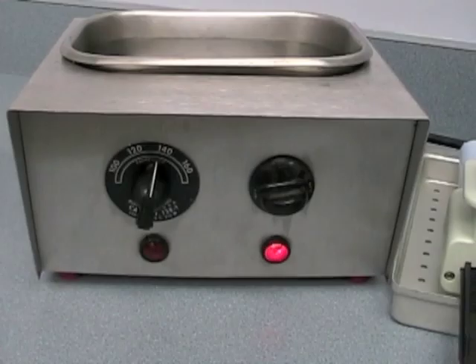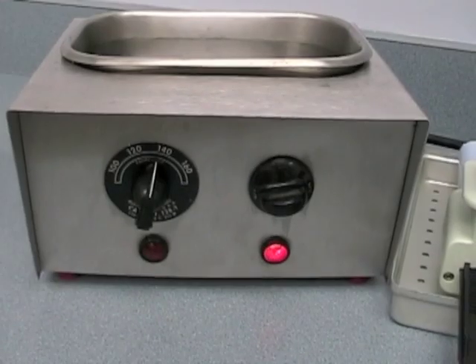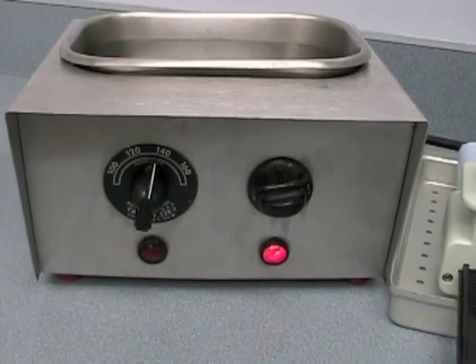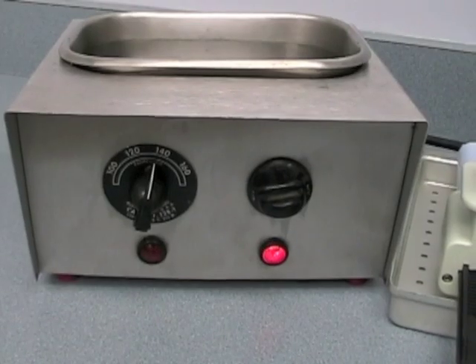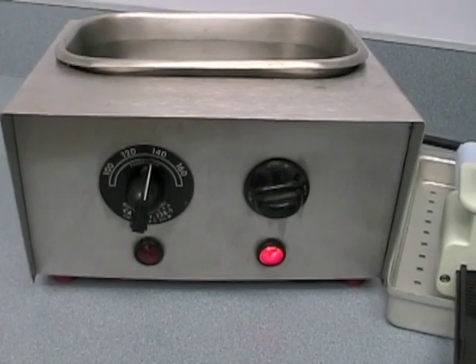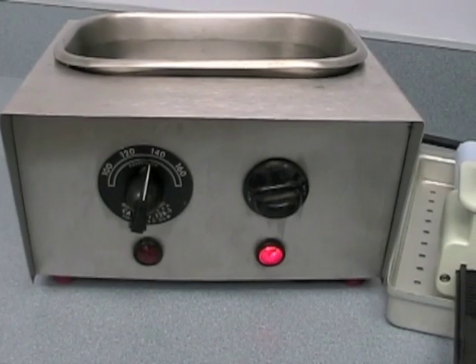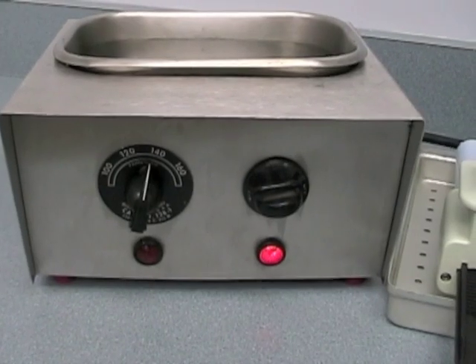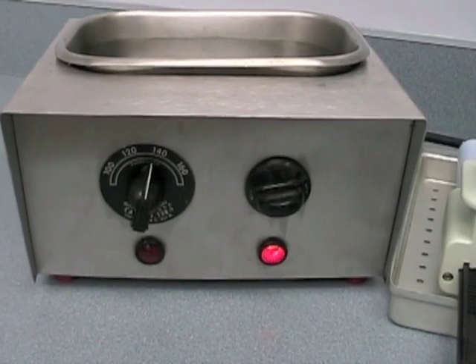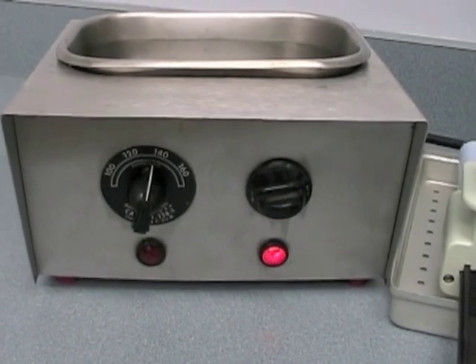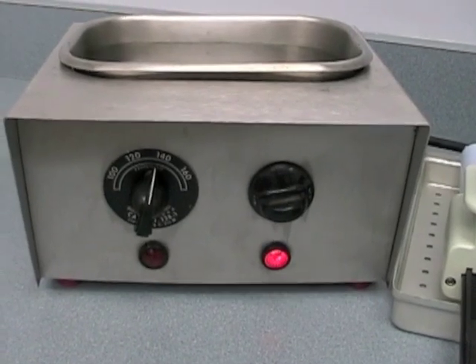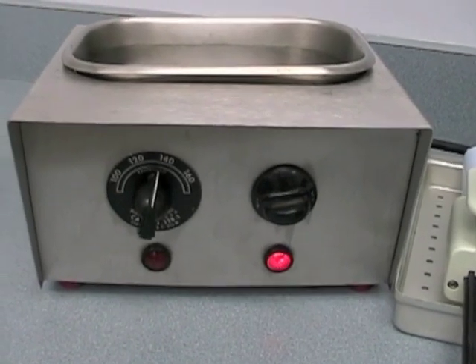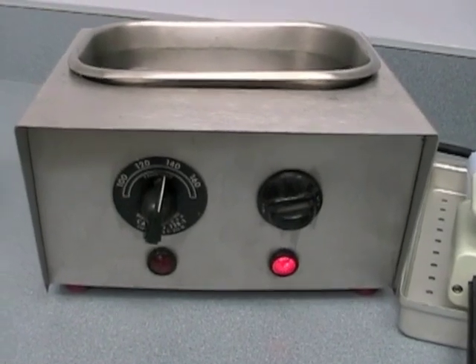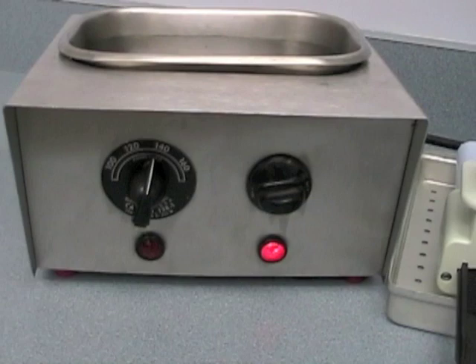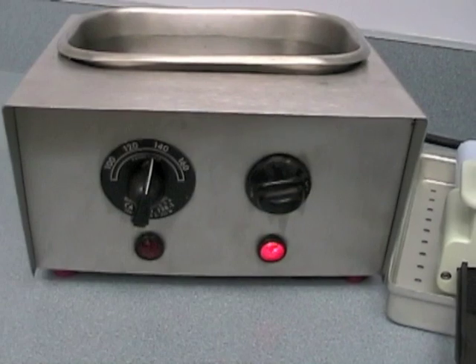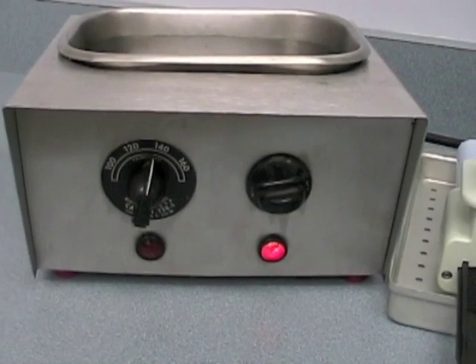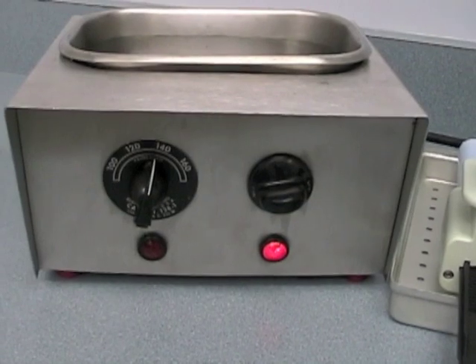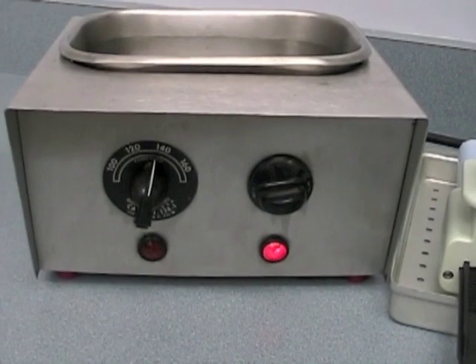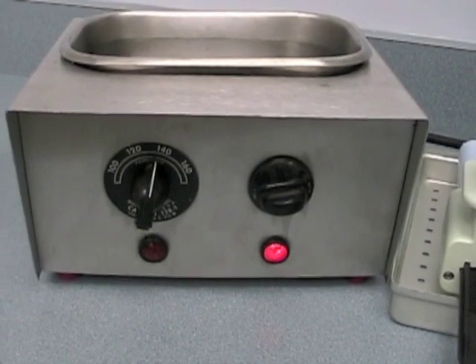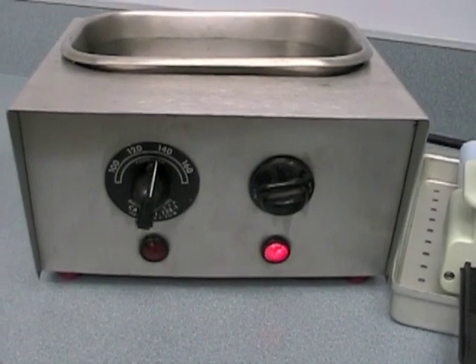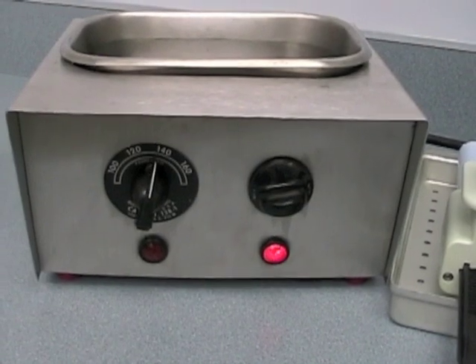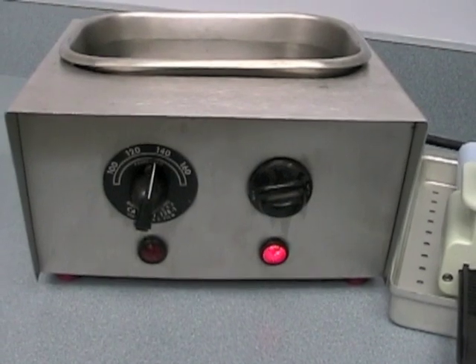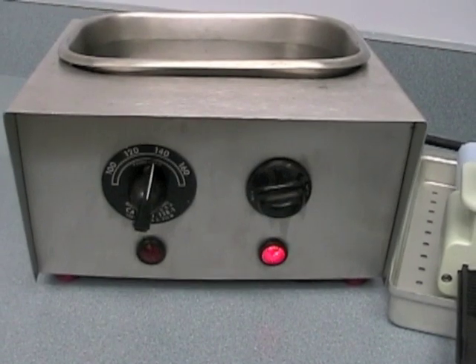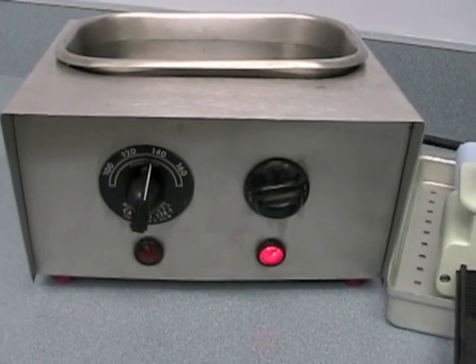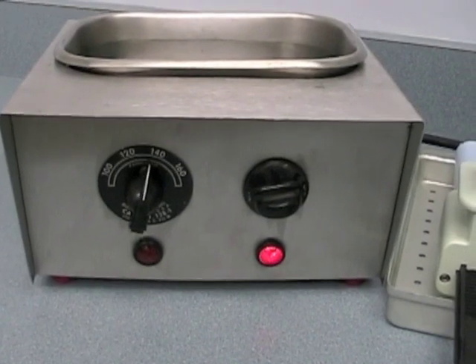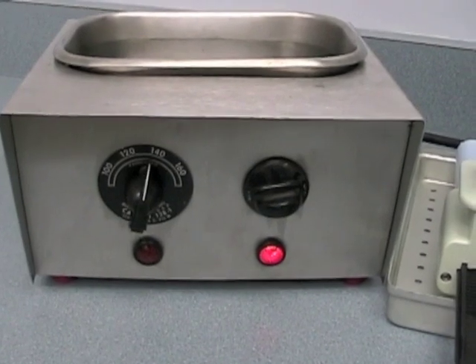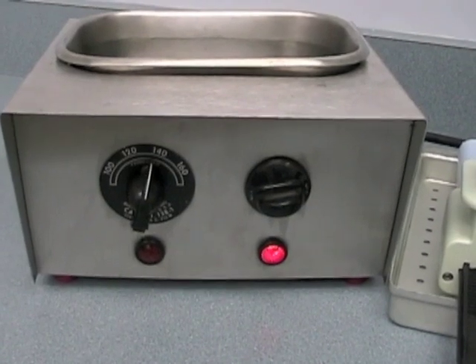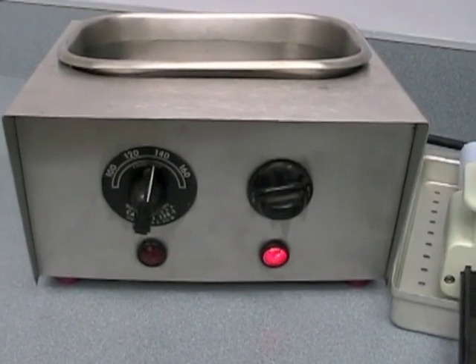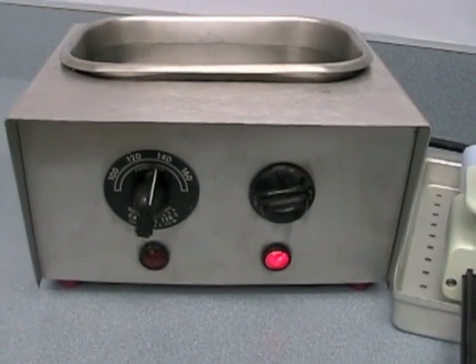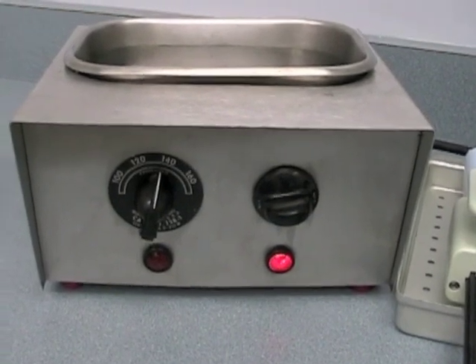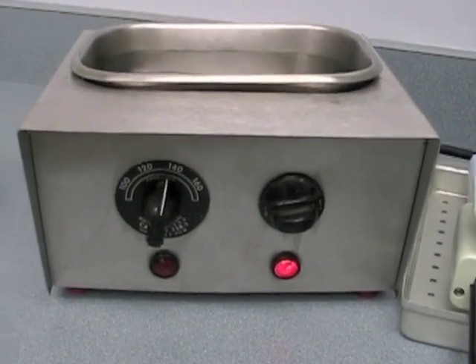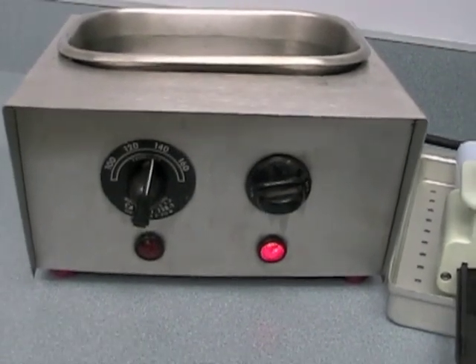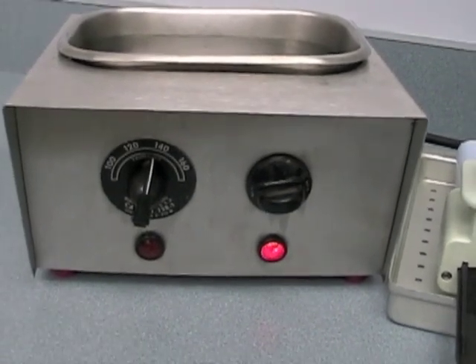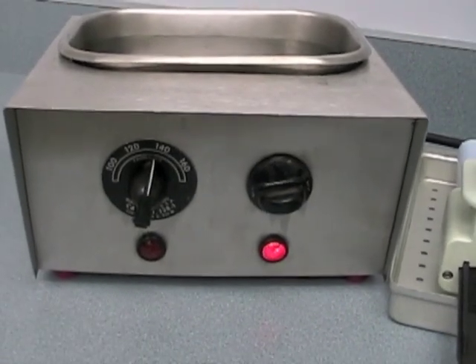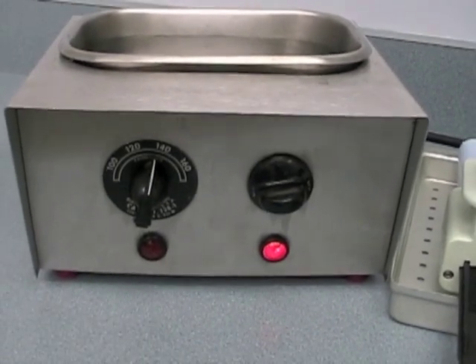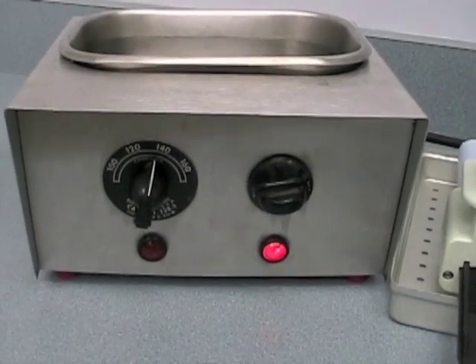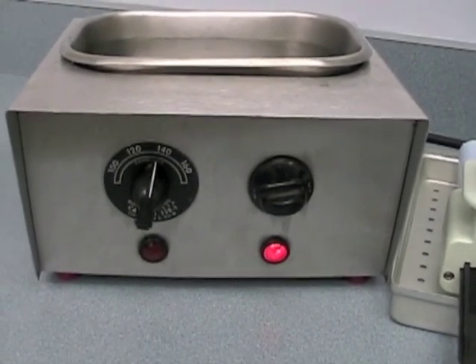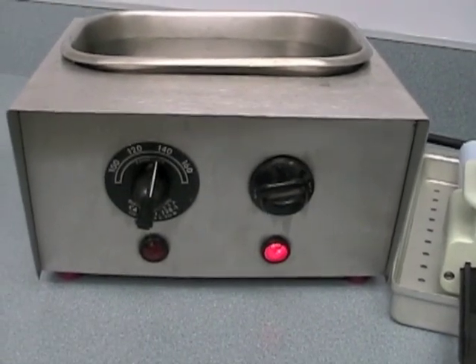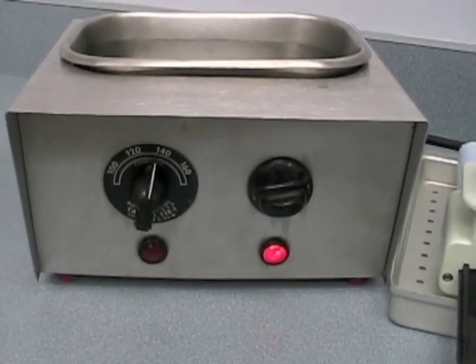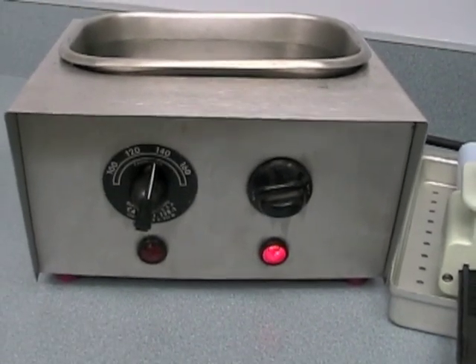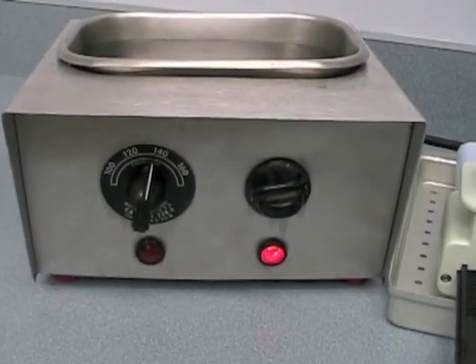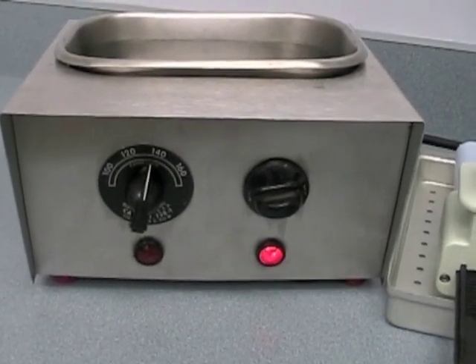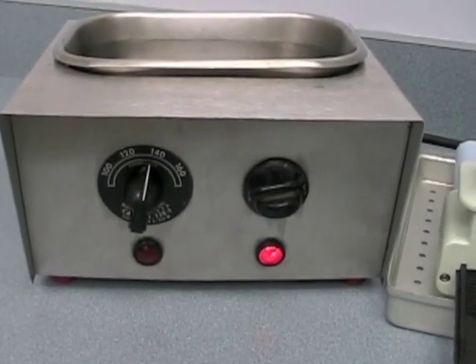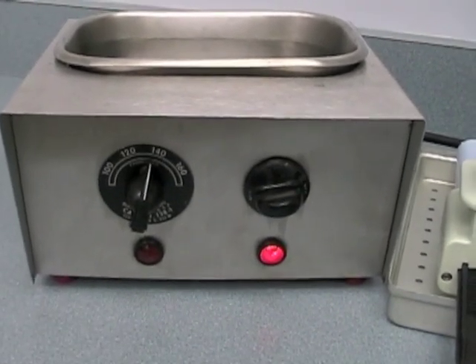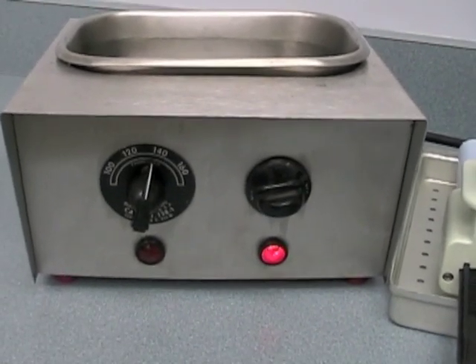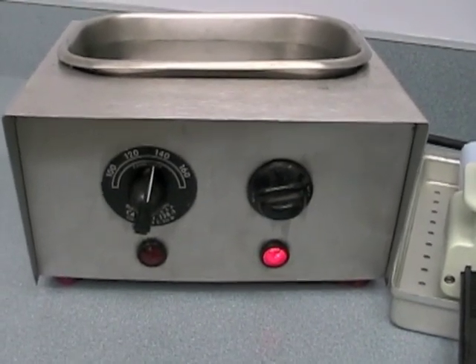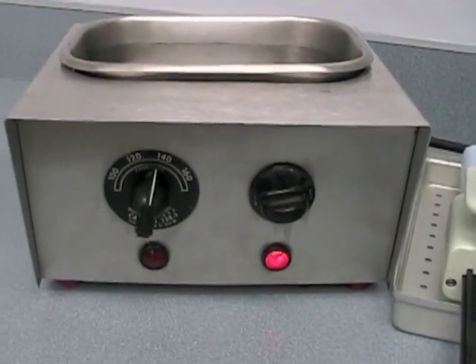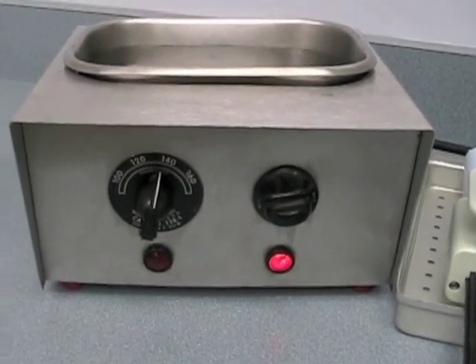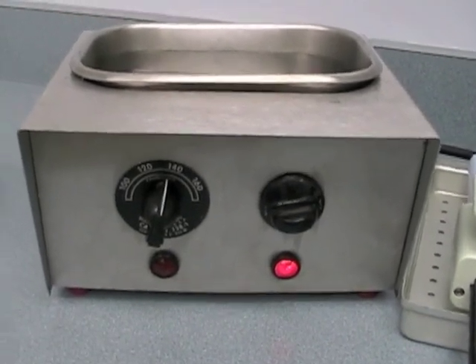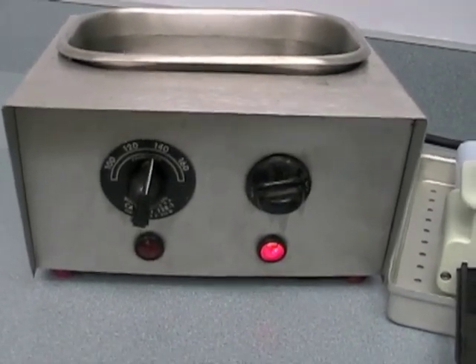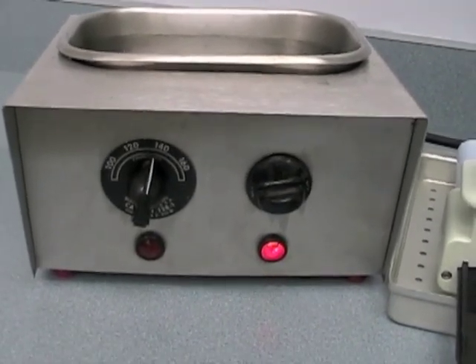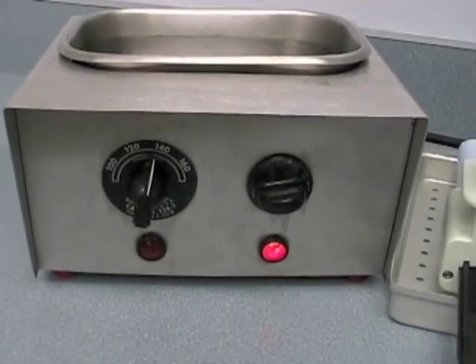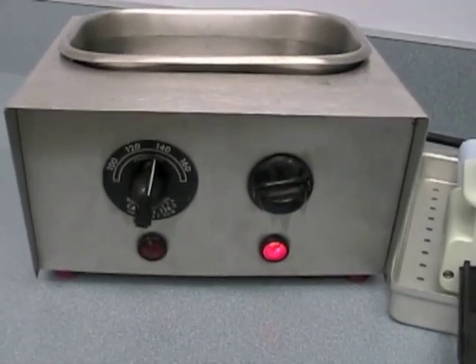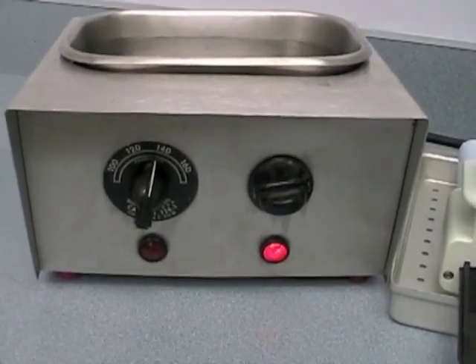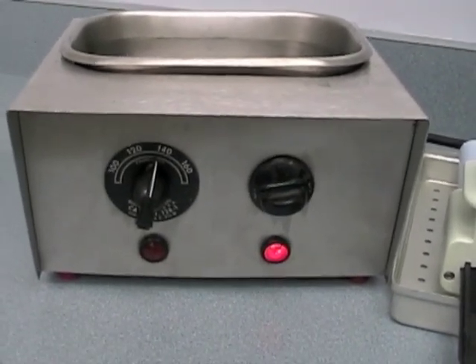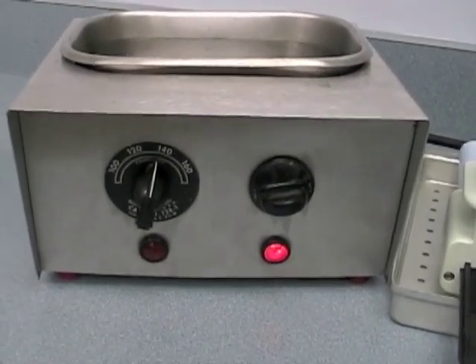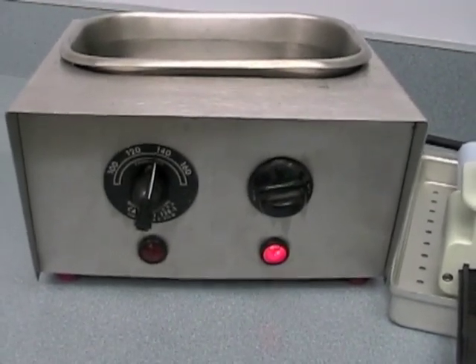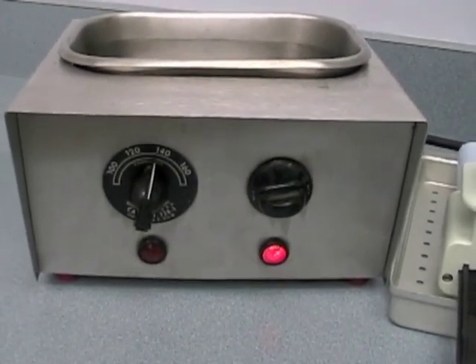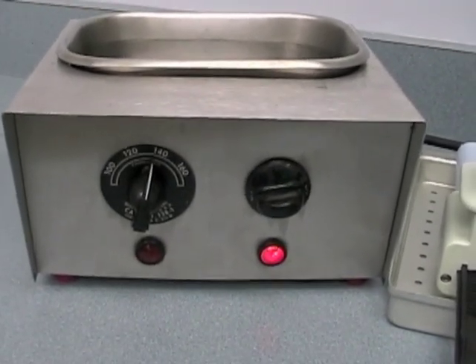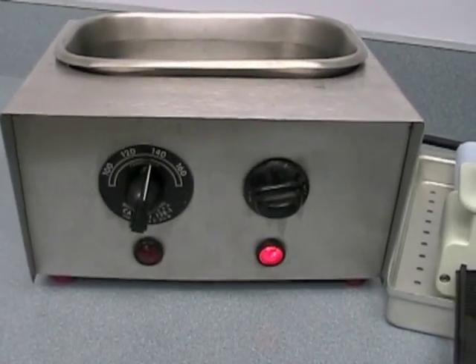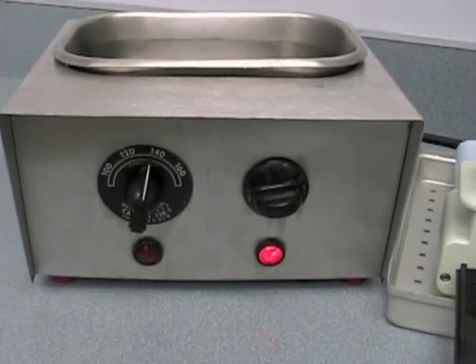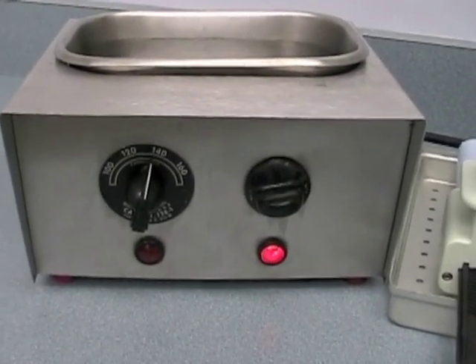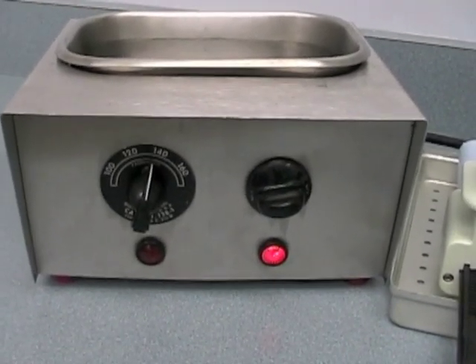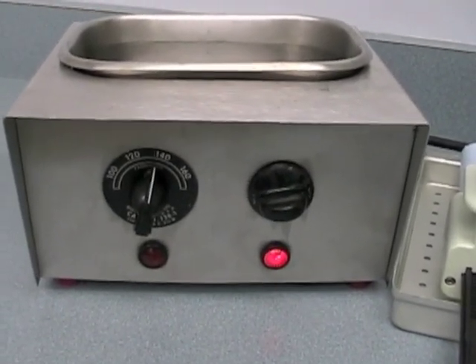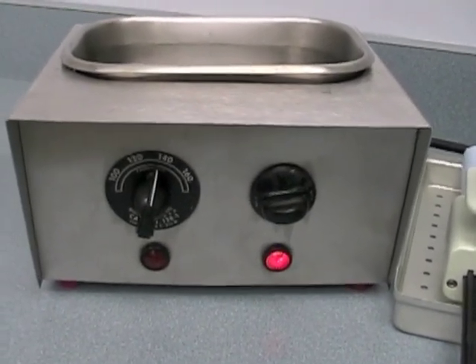Pour hot tap water into your hot water bath. Set the temperature dial to the 140 degree mark.